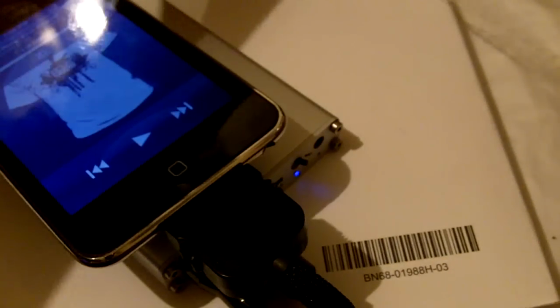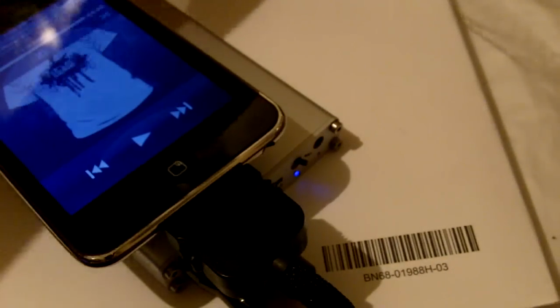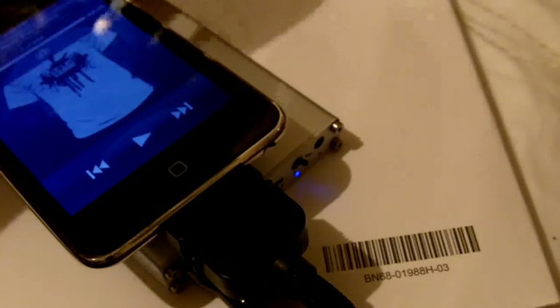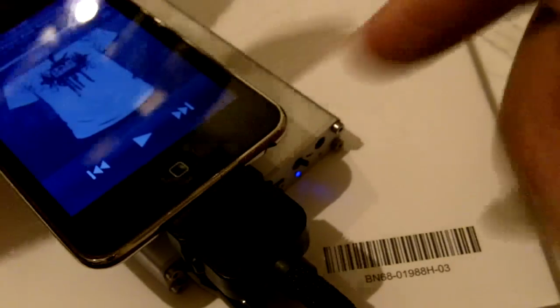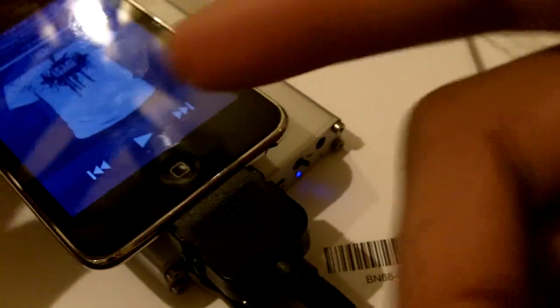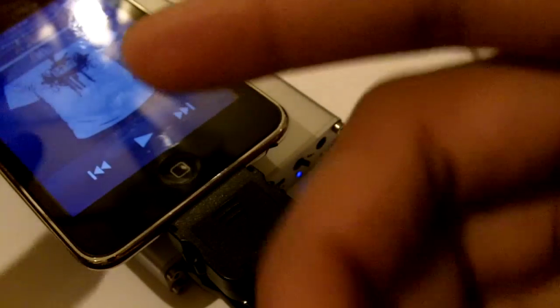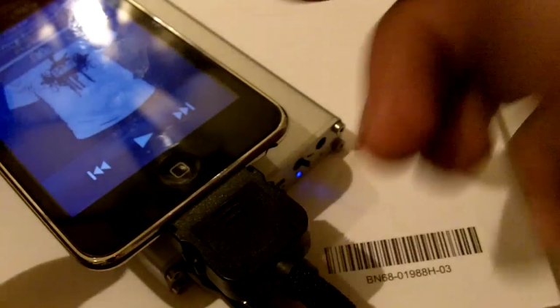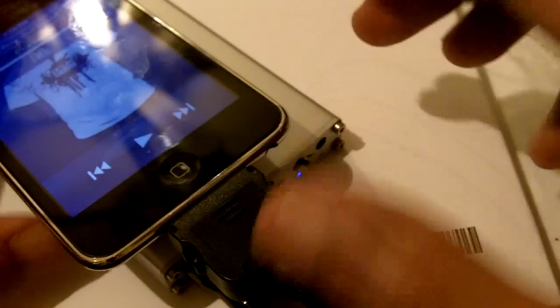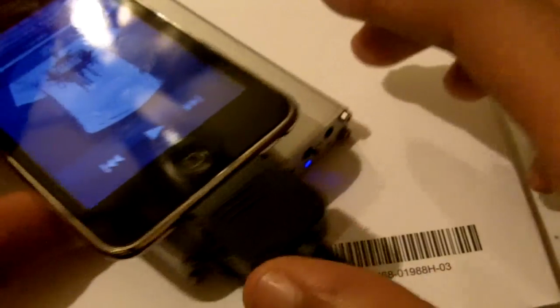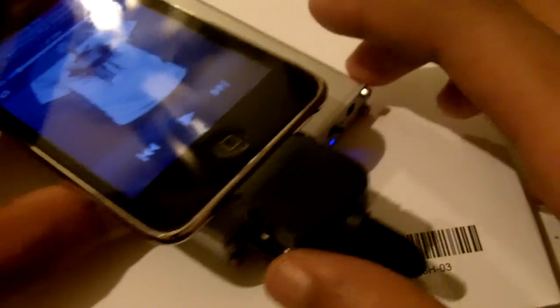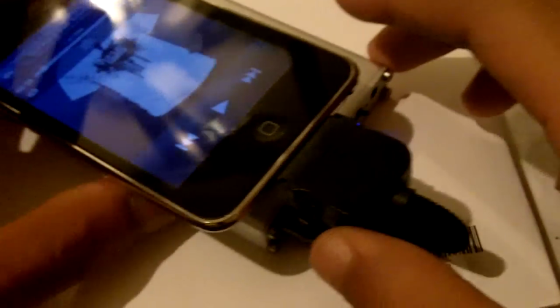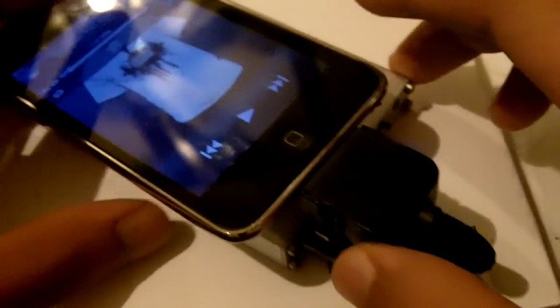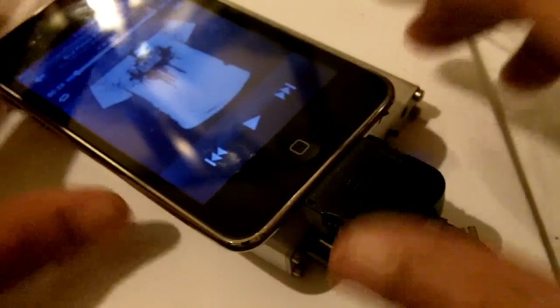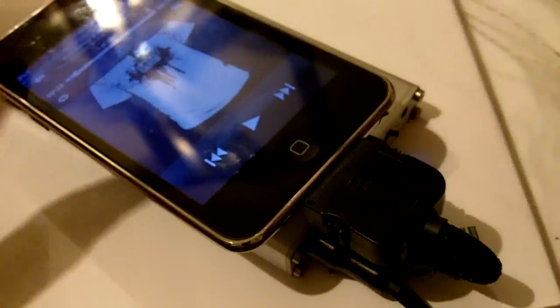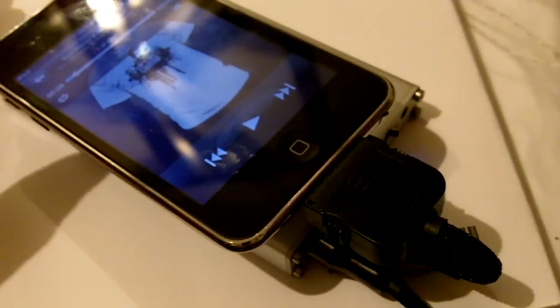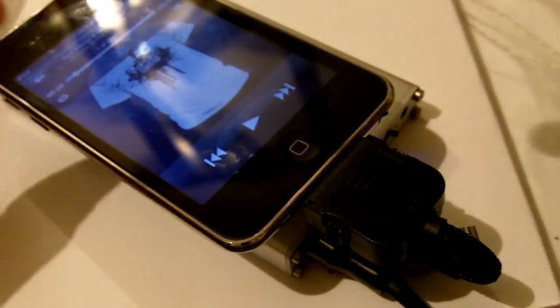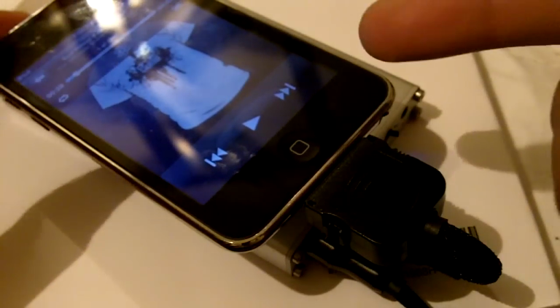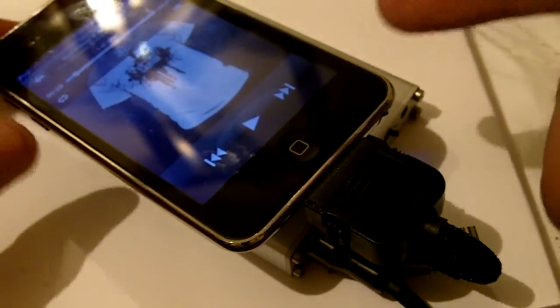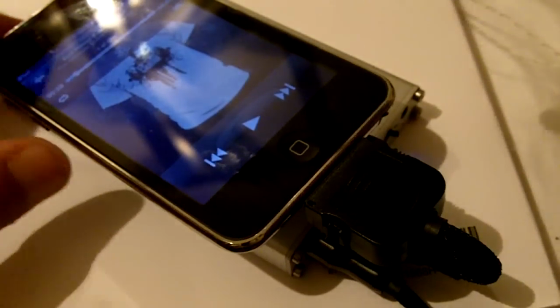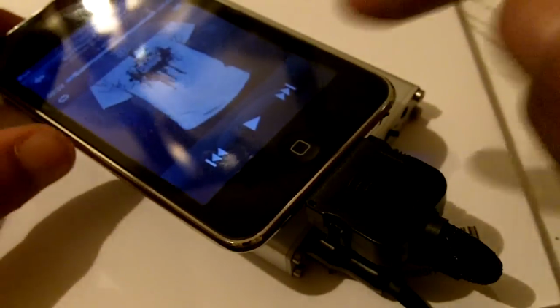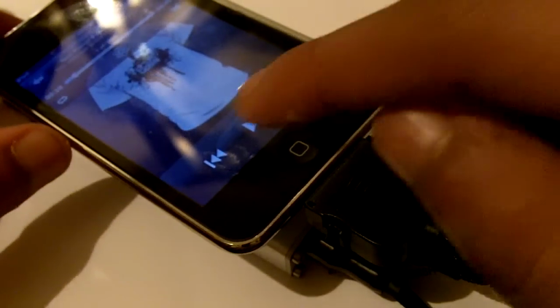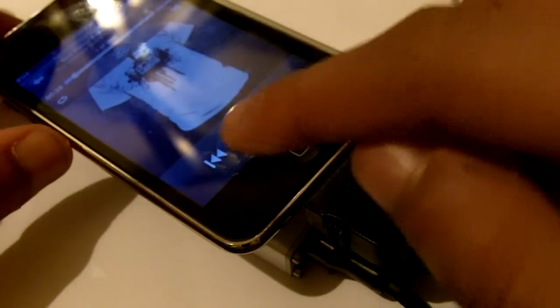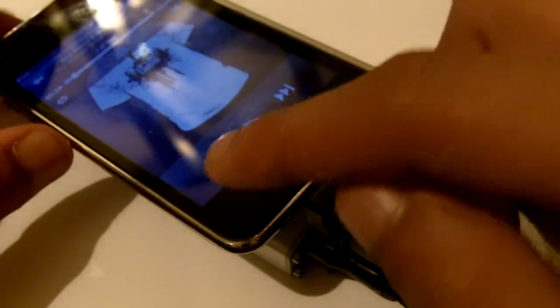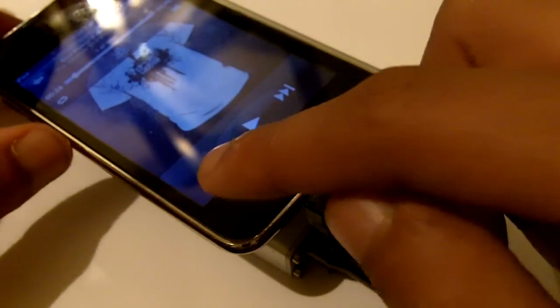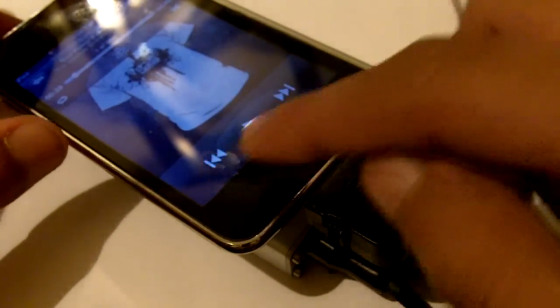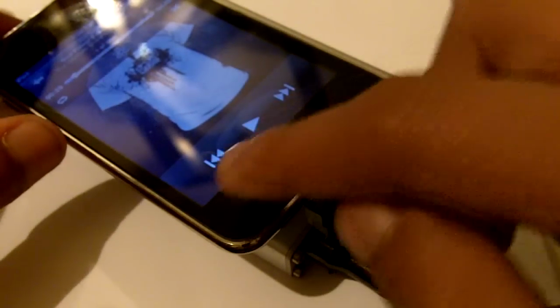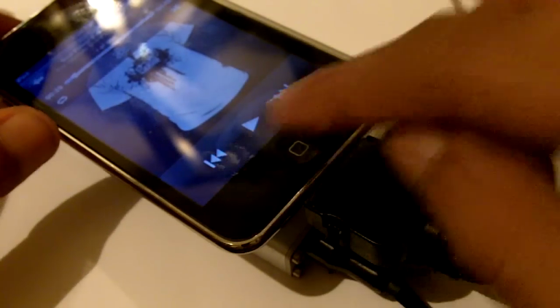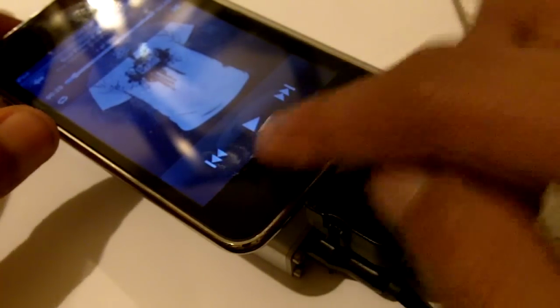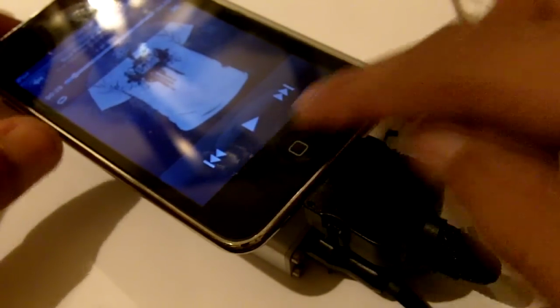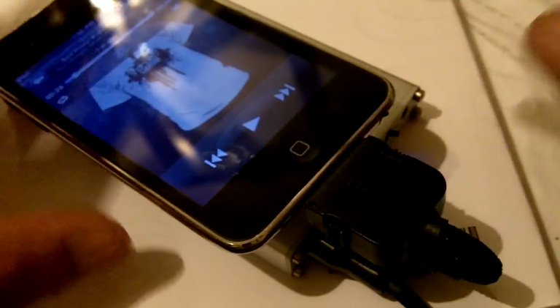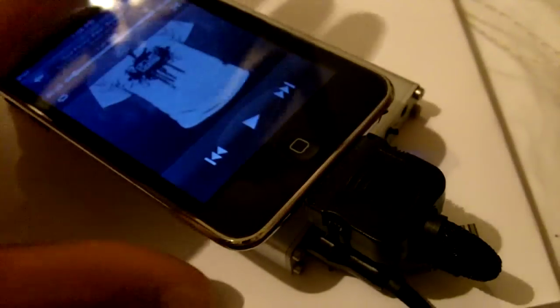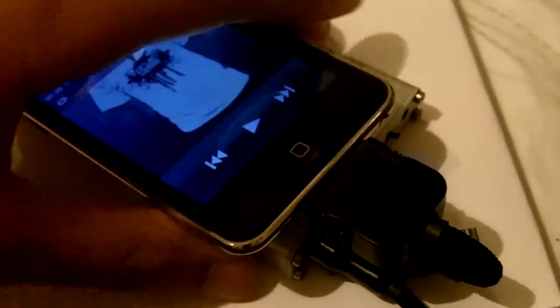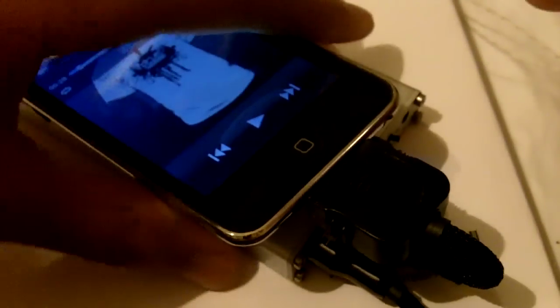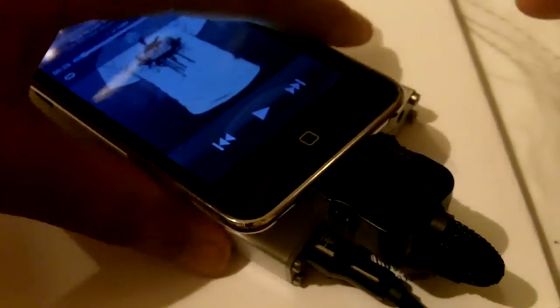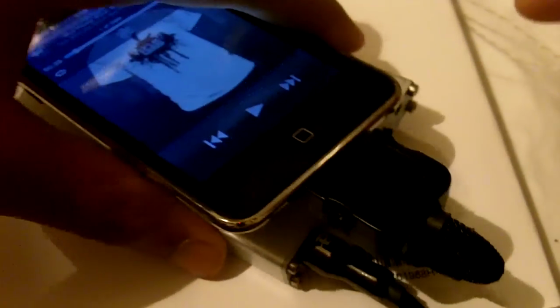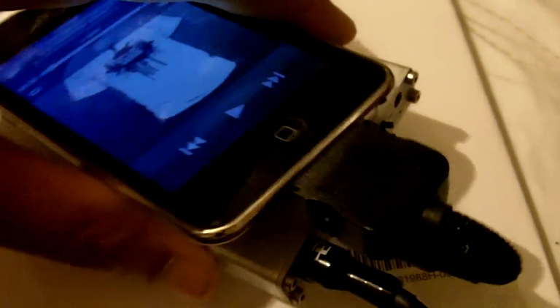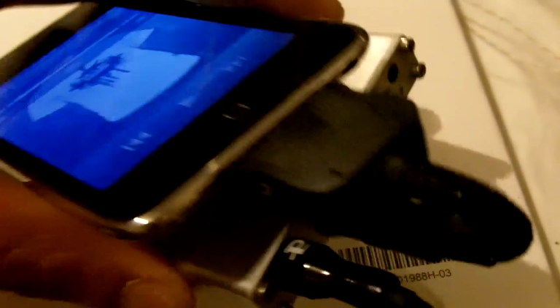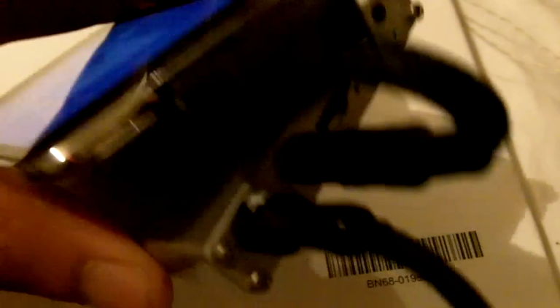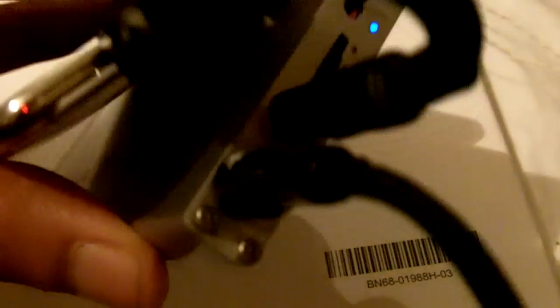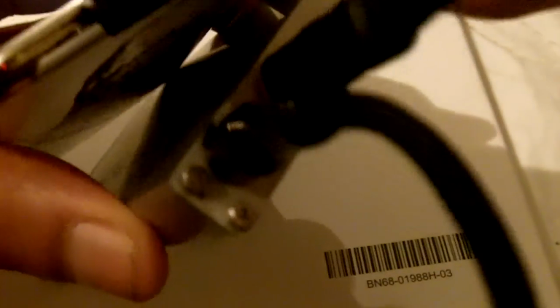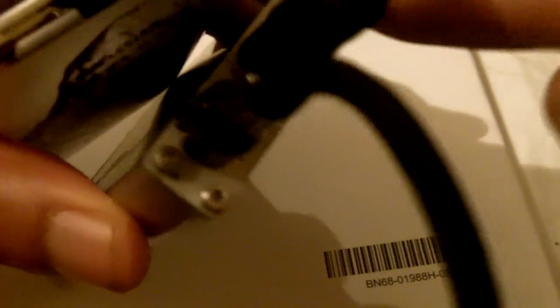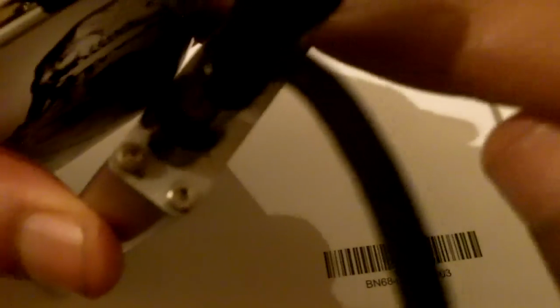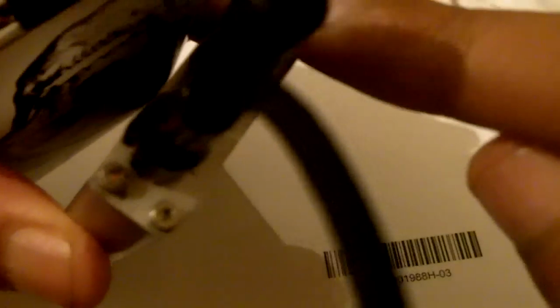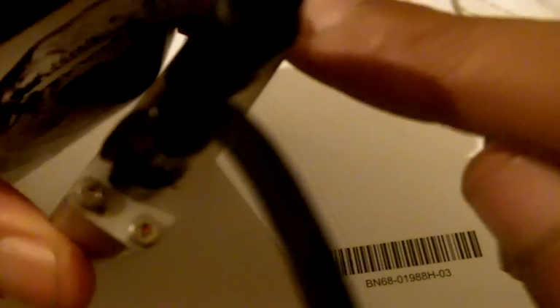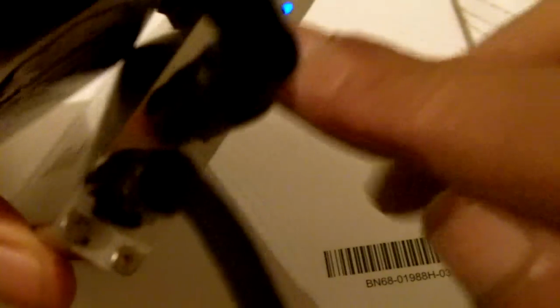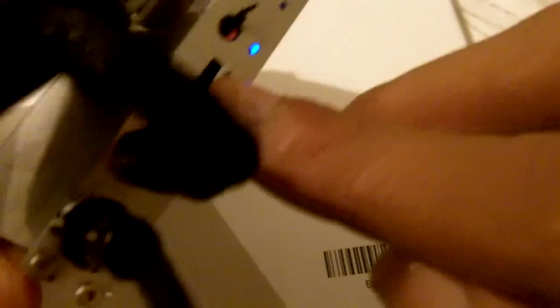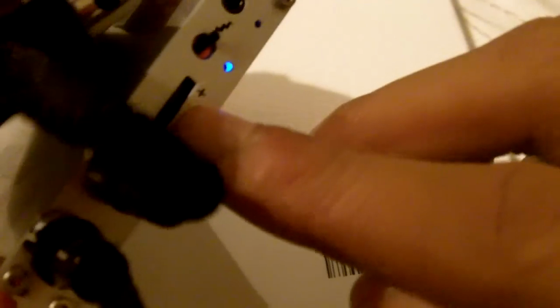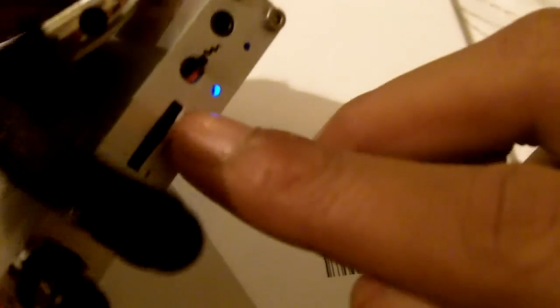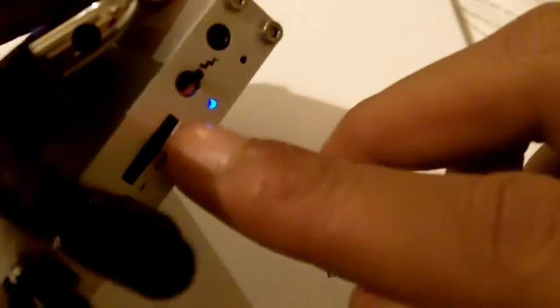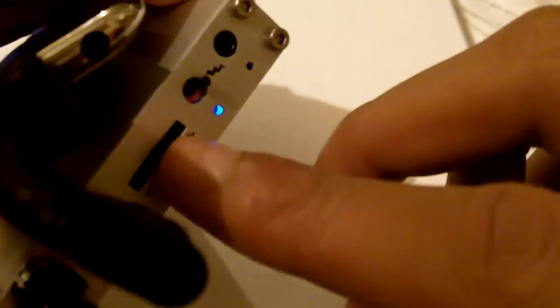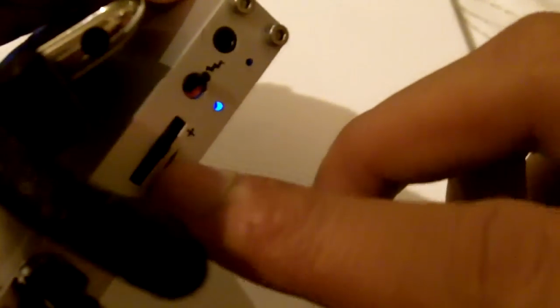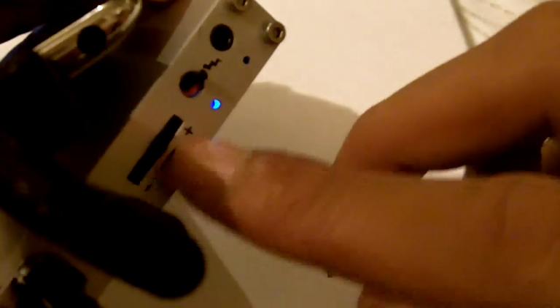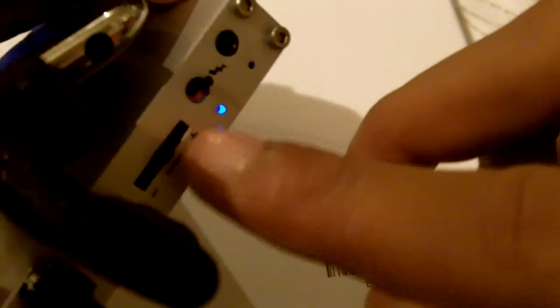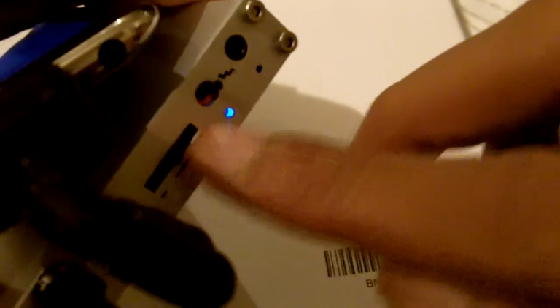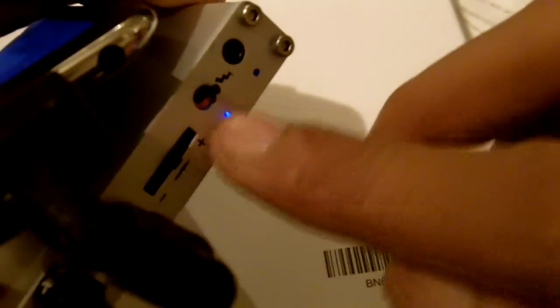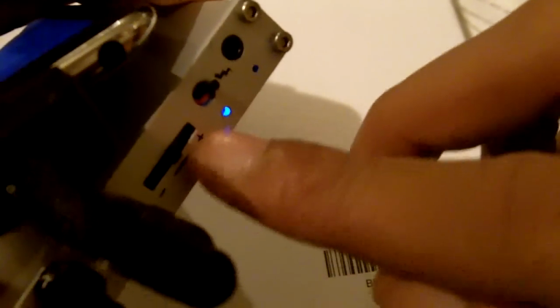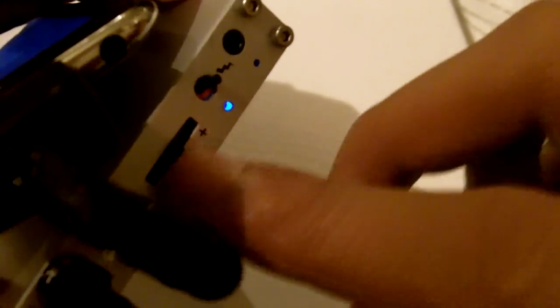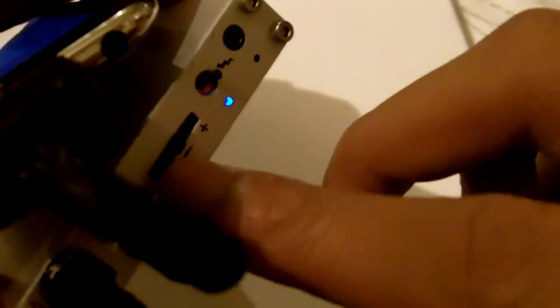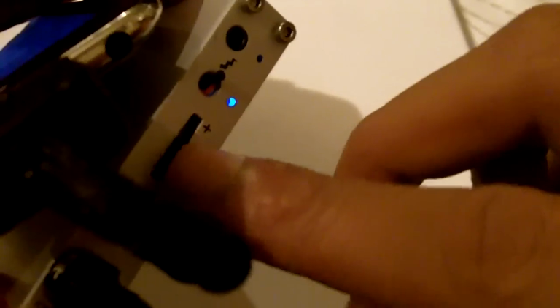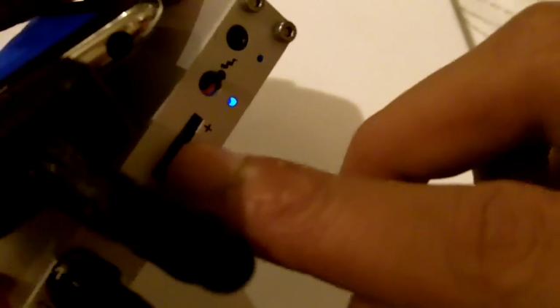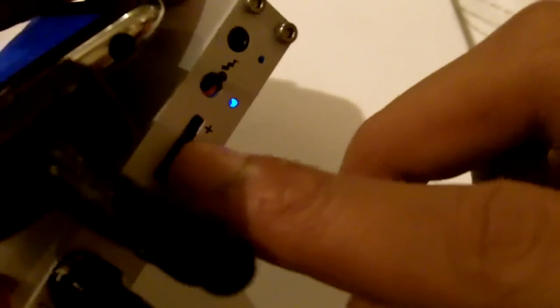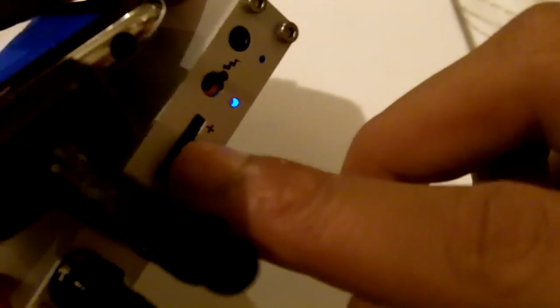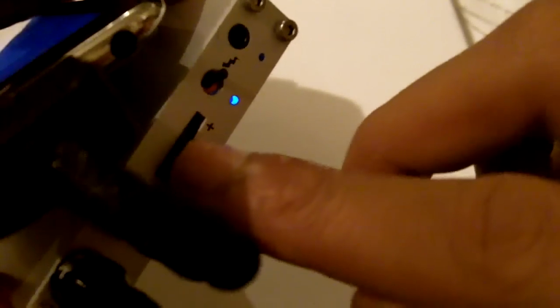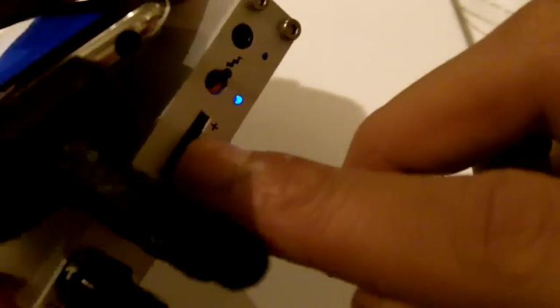The only thing that's different is you just can't control the volume from the iPod anymore. You now control the volume with the external amplifier right here.